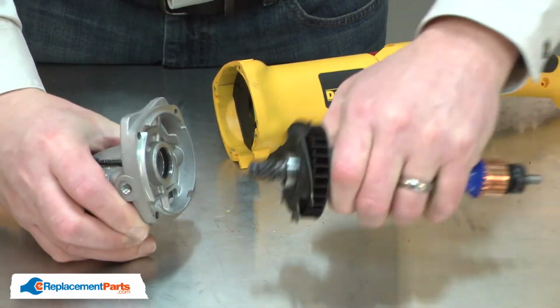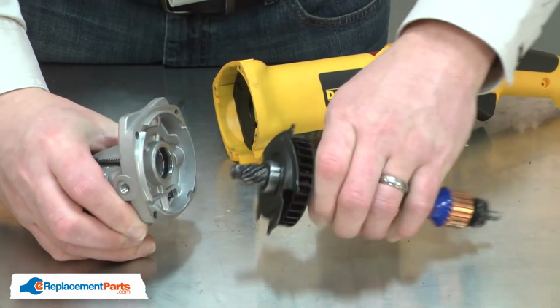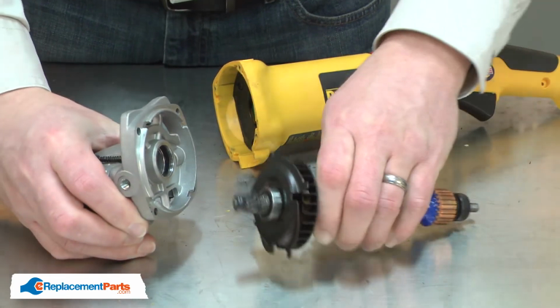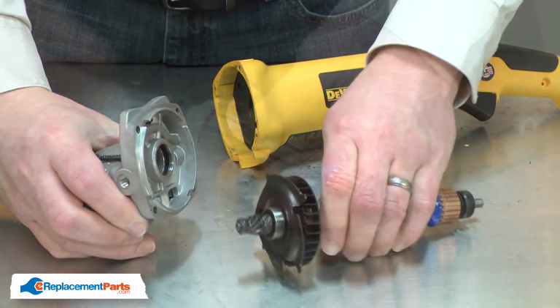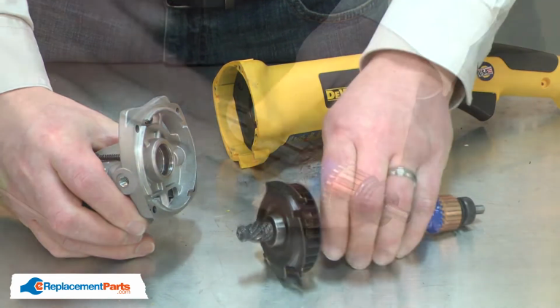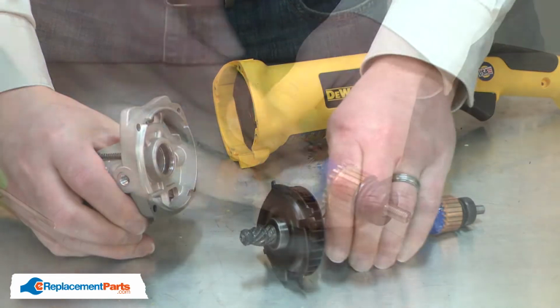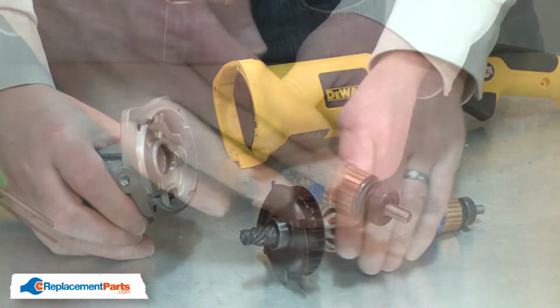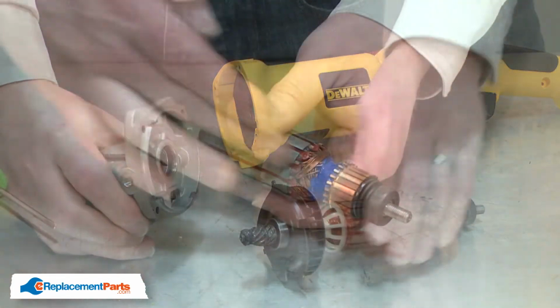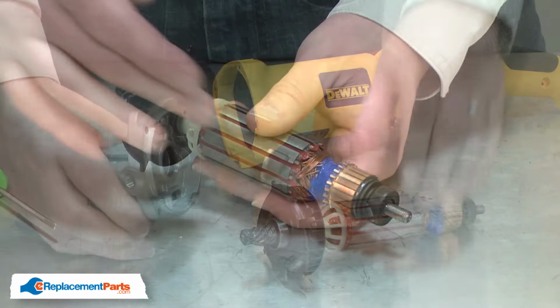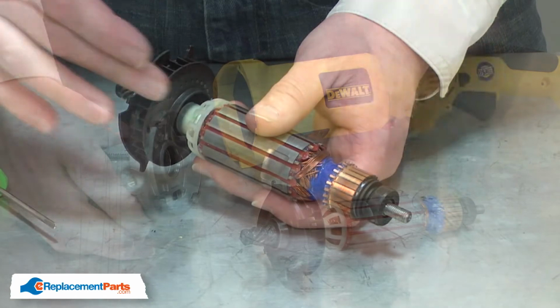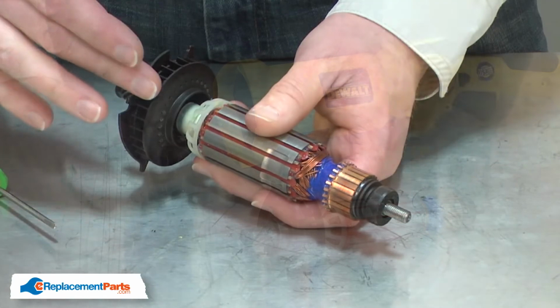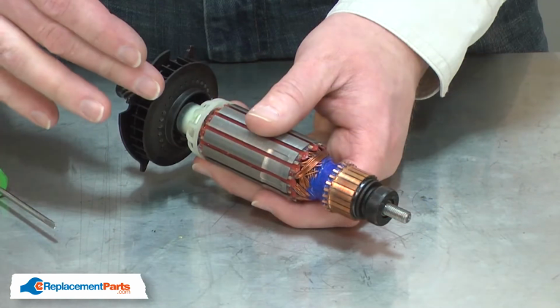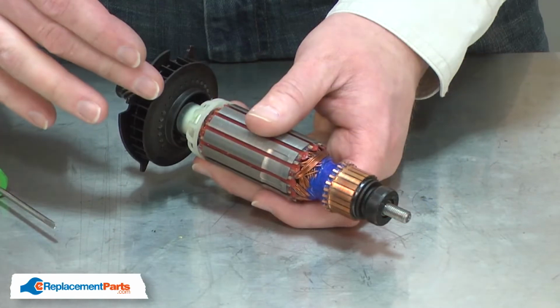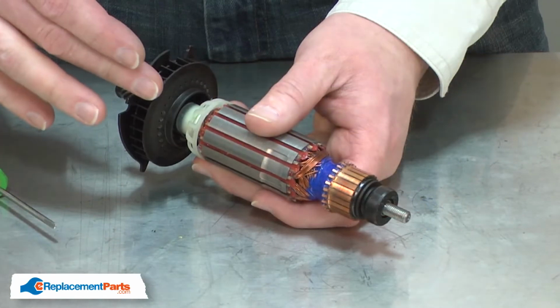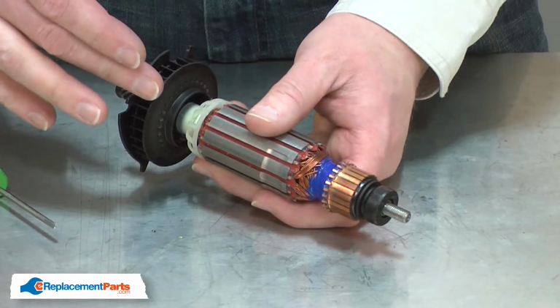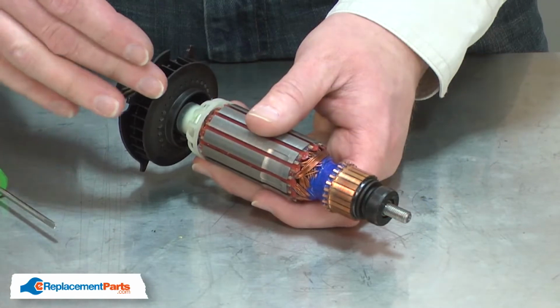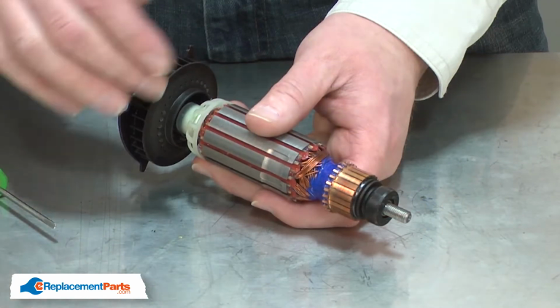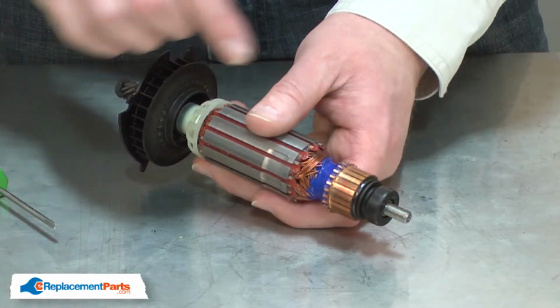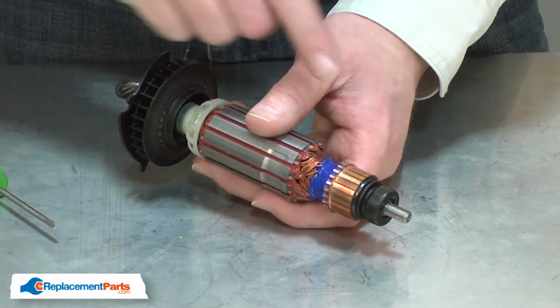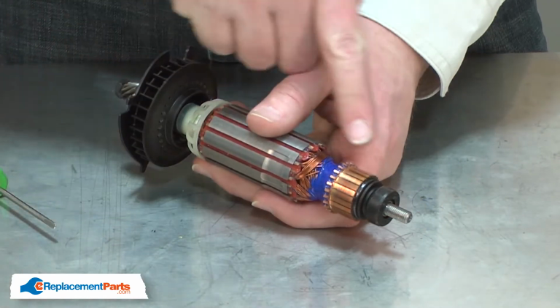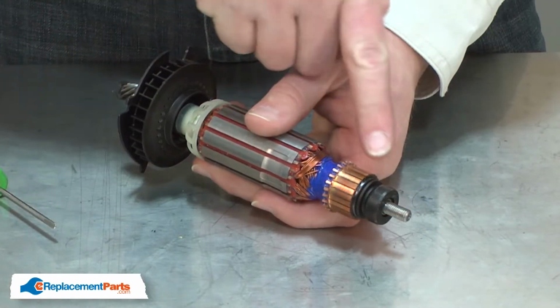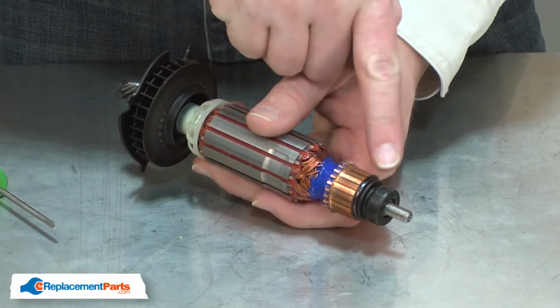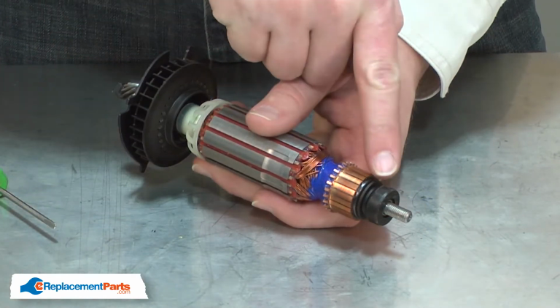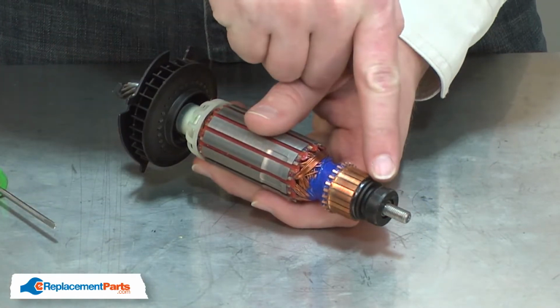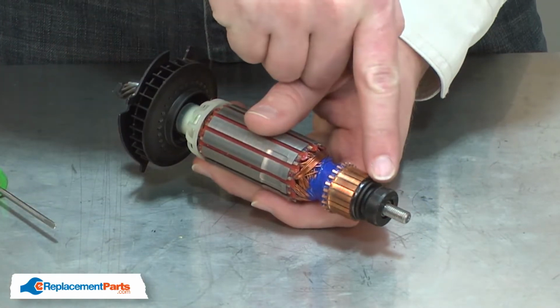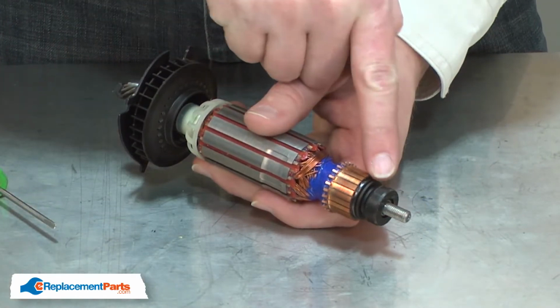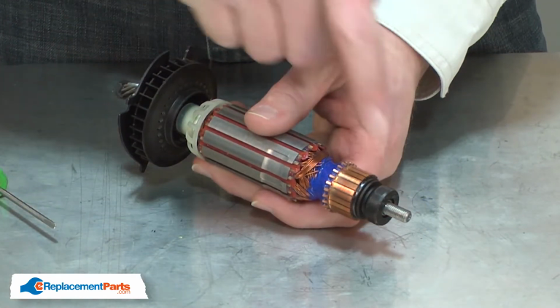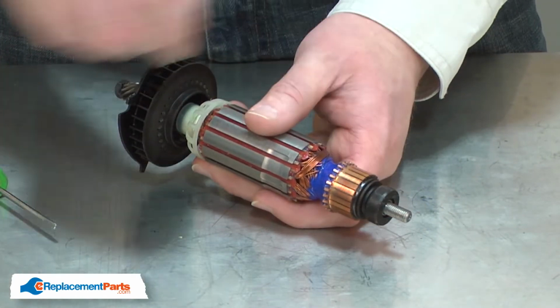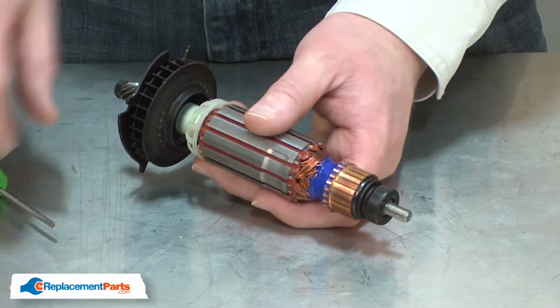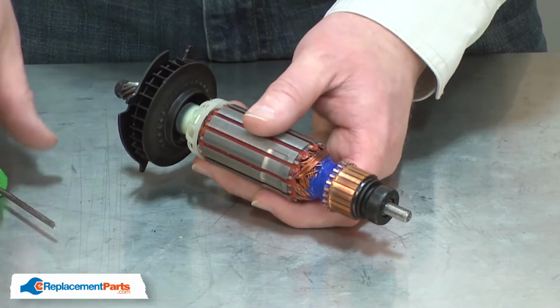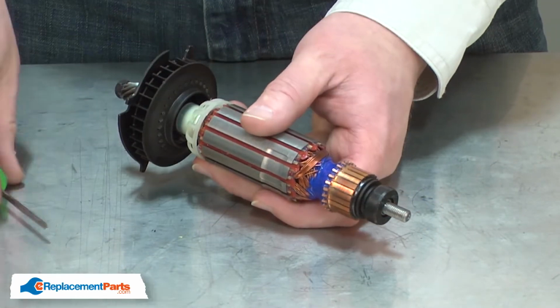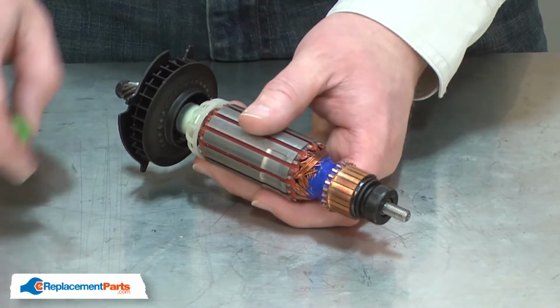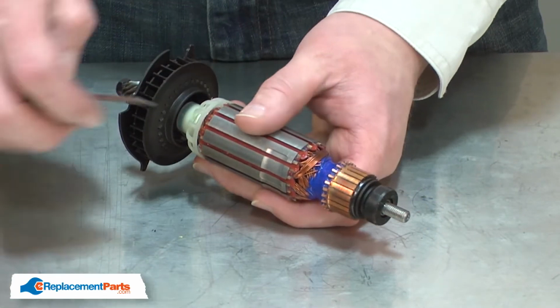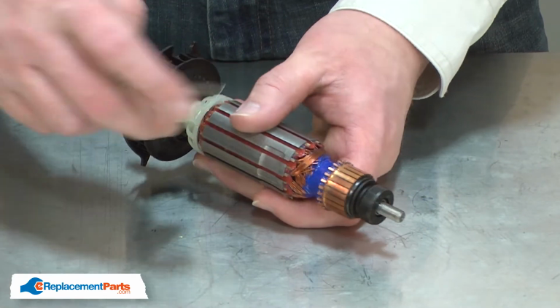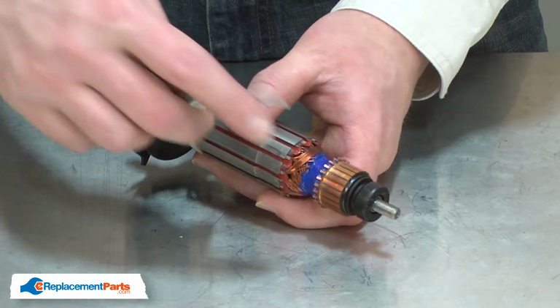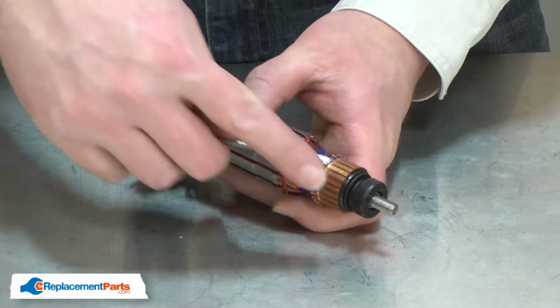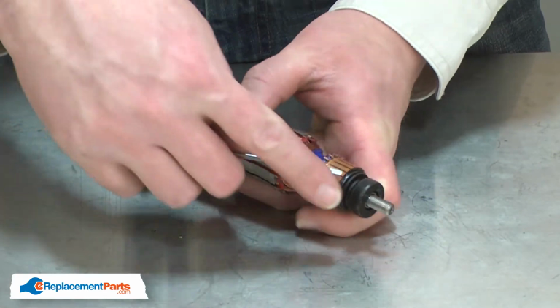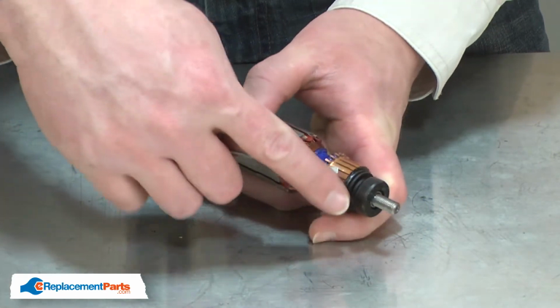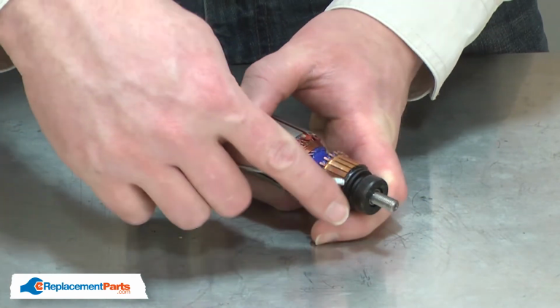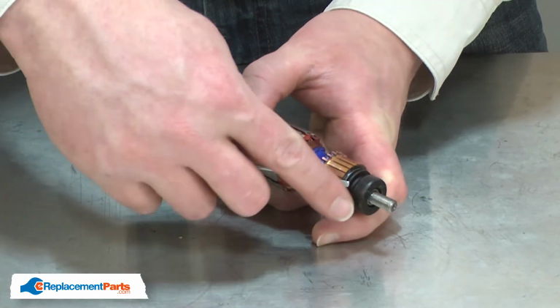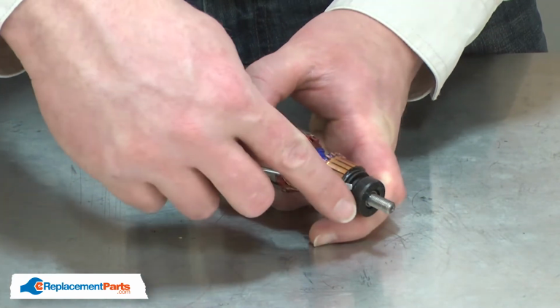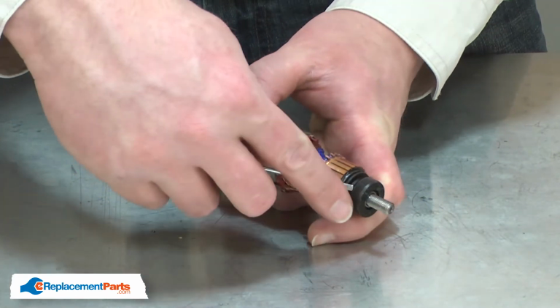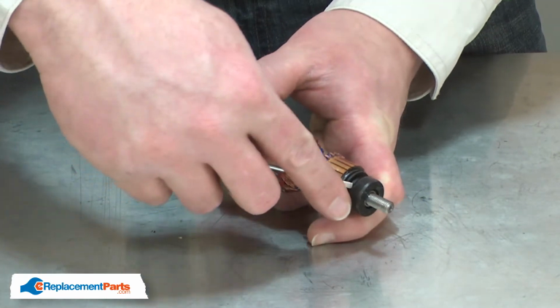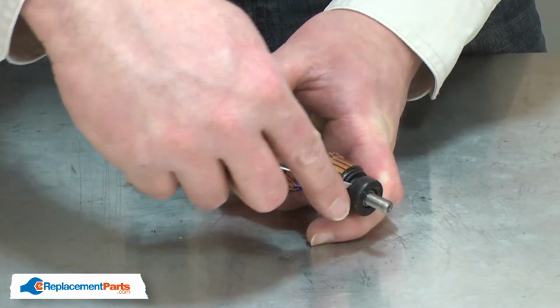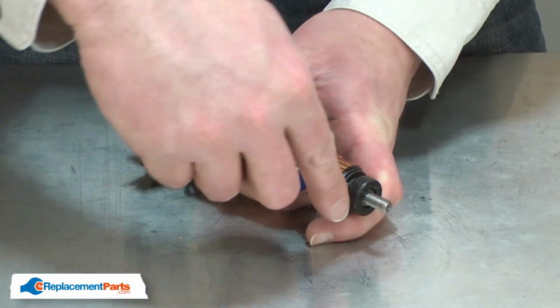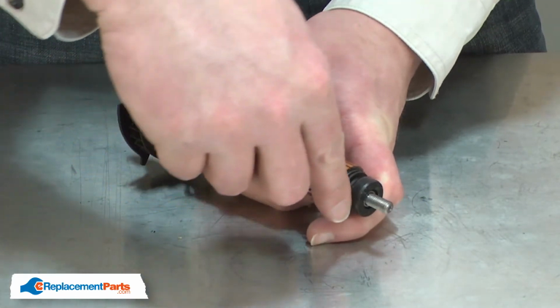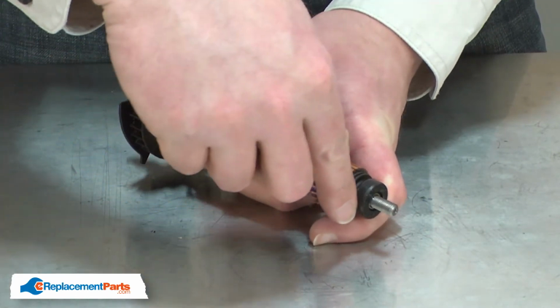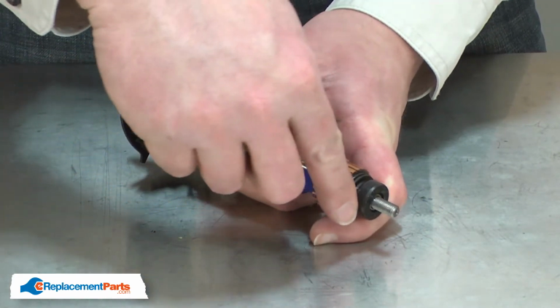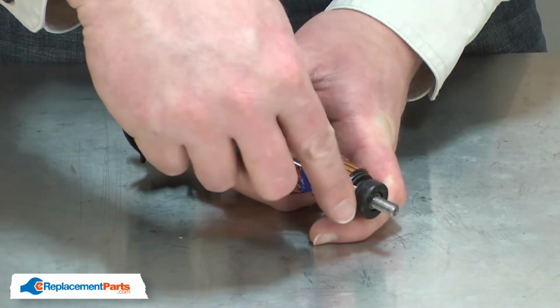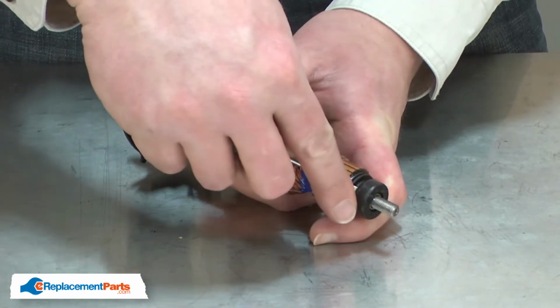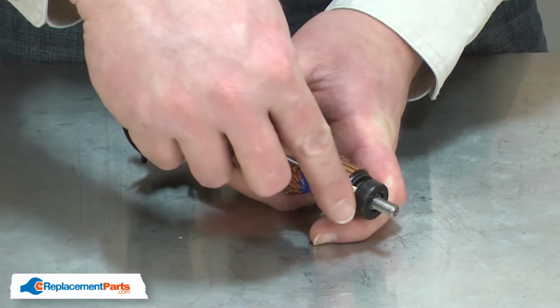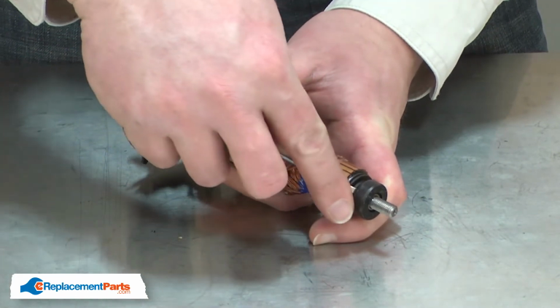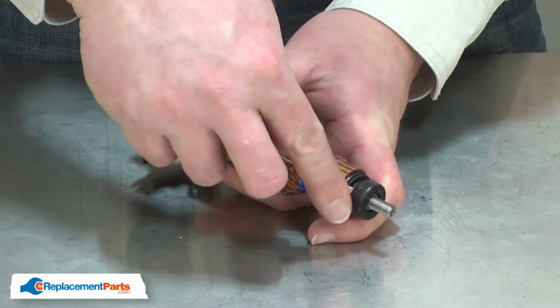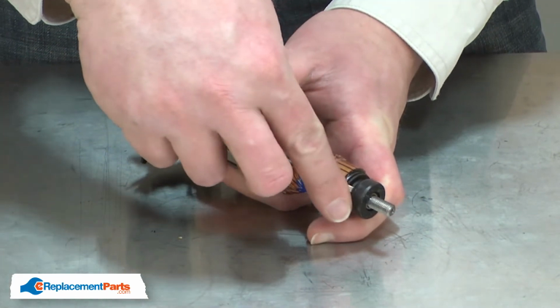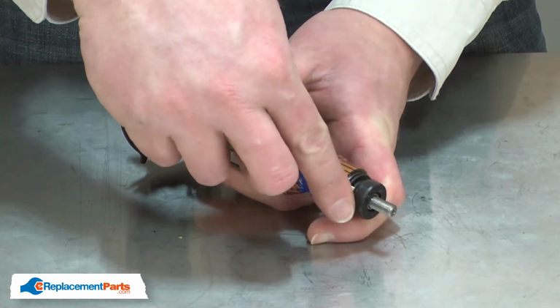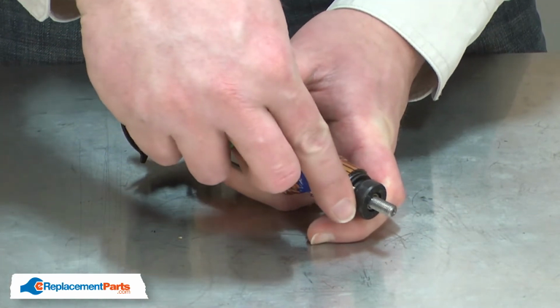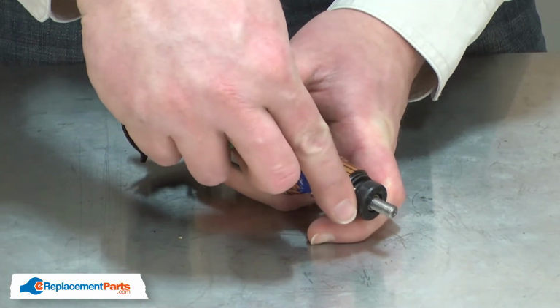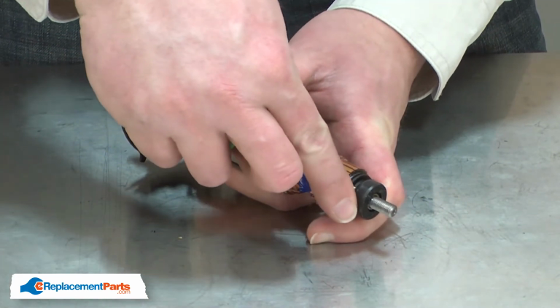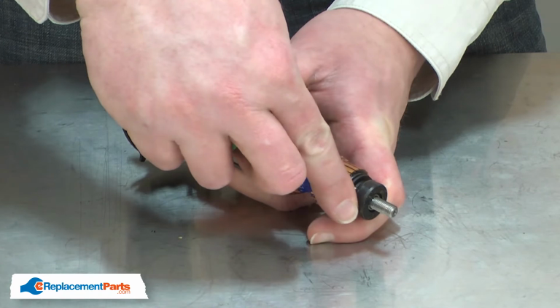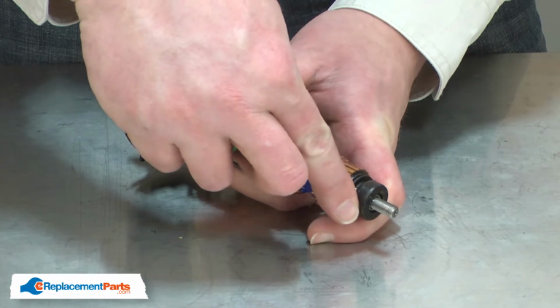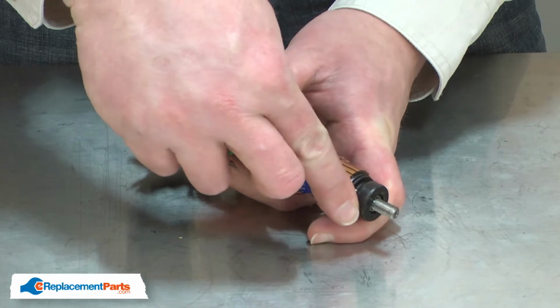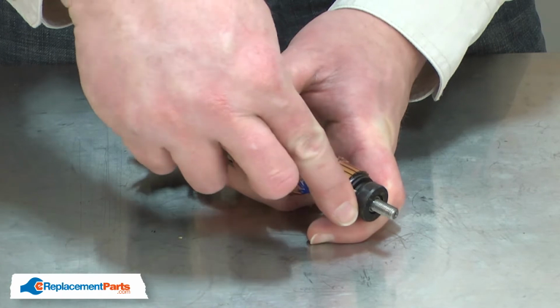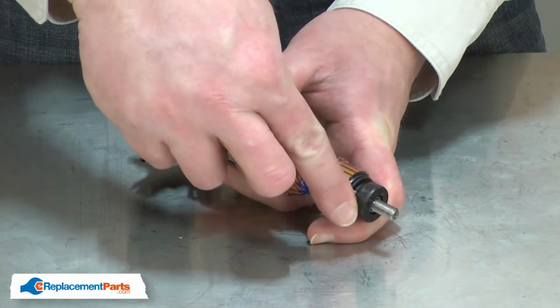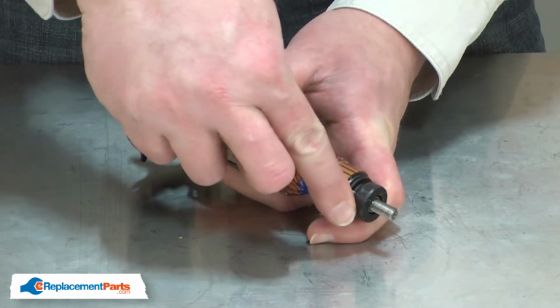With the armature removed, now I can remove the bearing cup. I'll use a small screwdriver to remove it from the bearing.